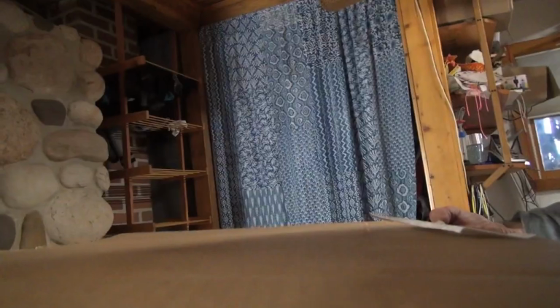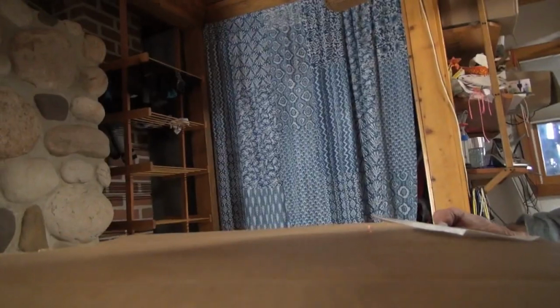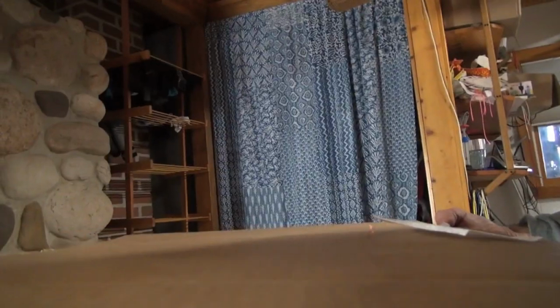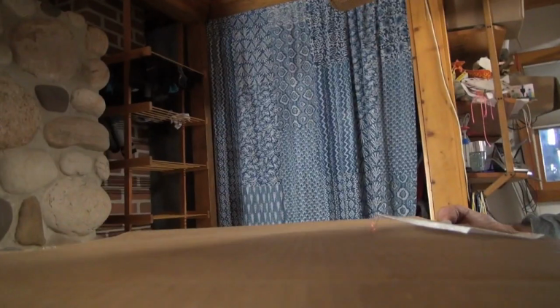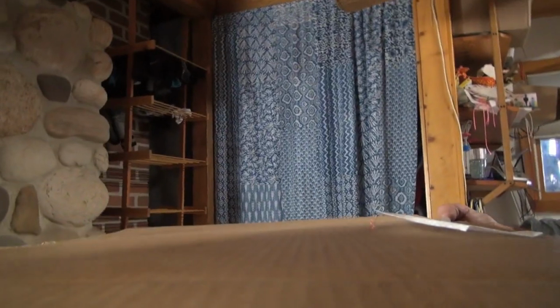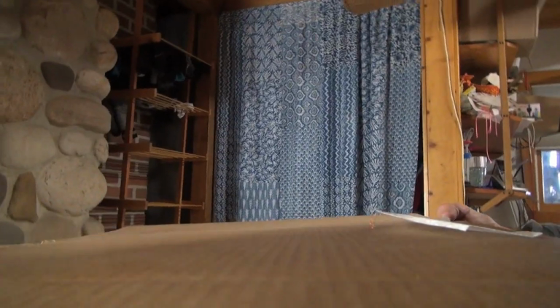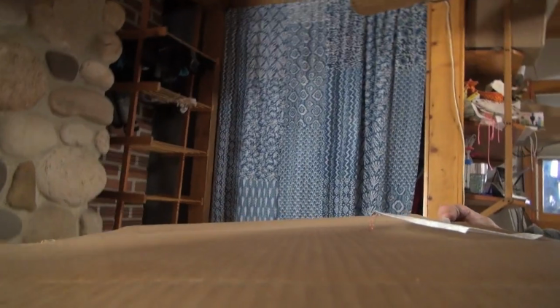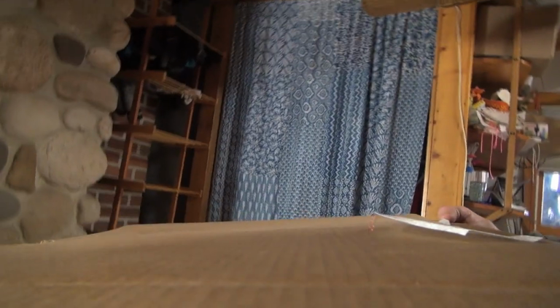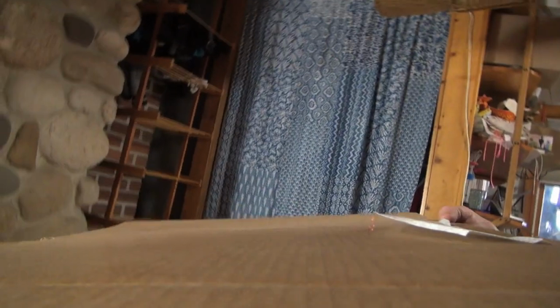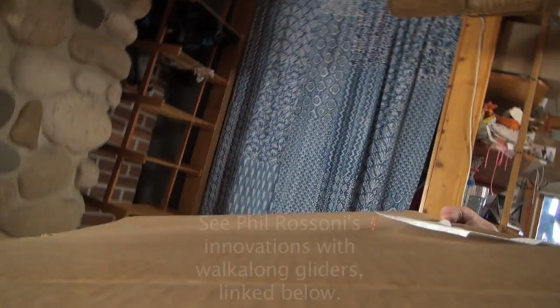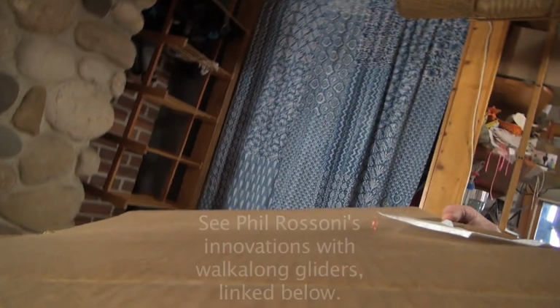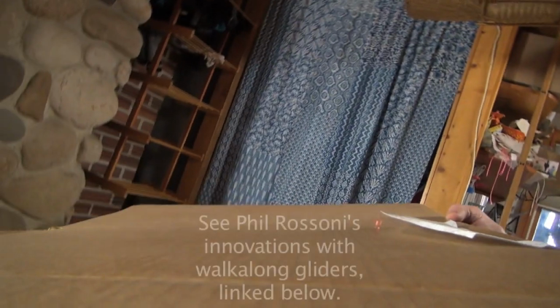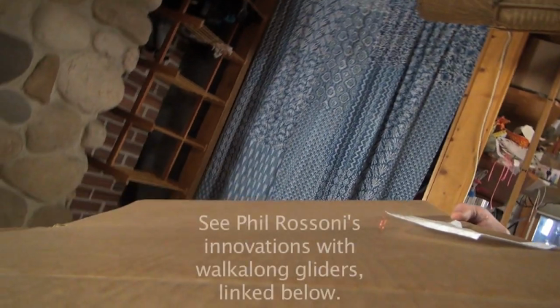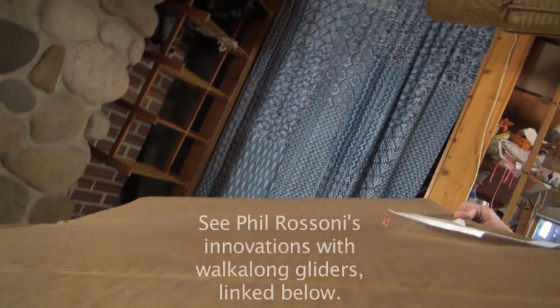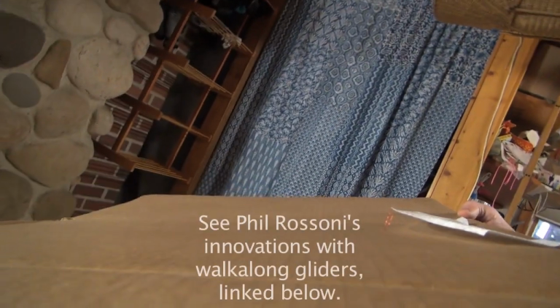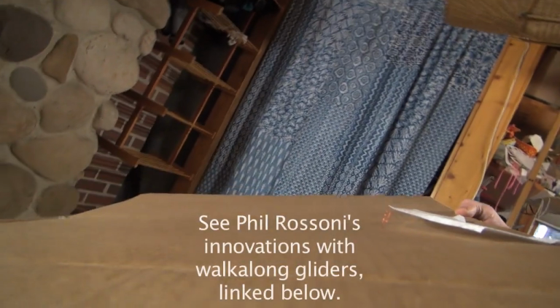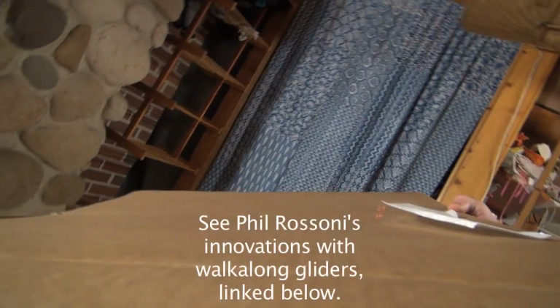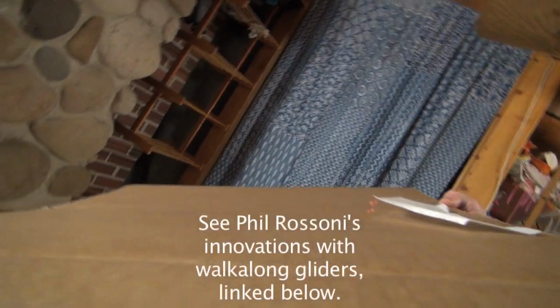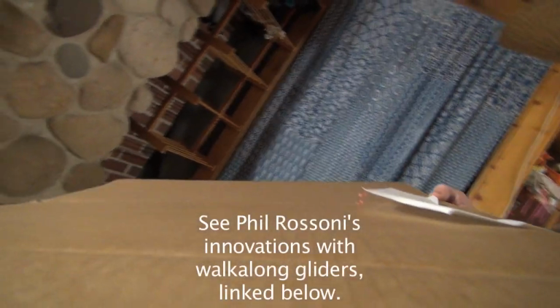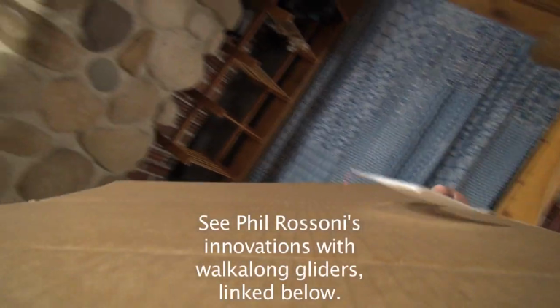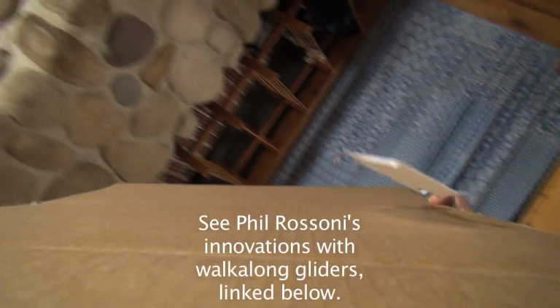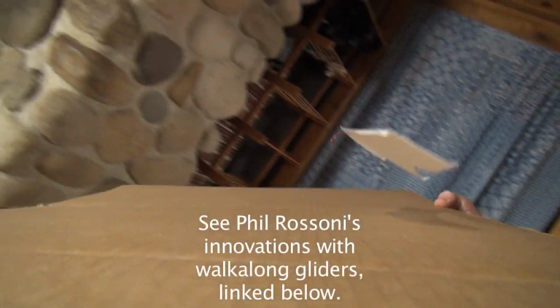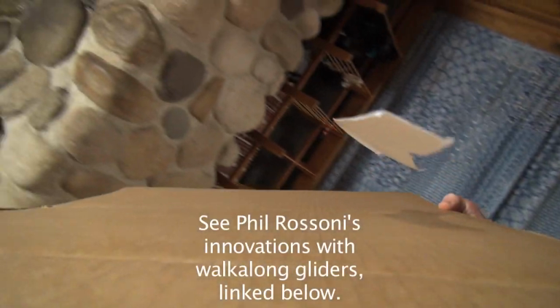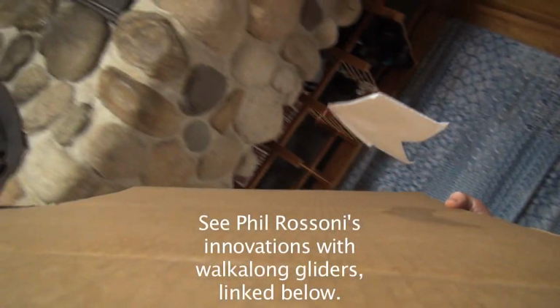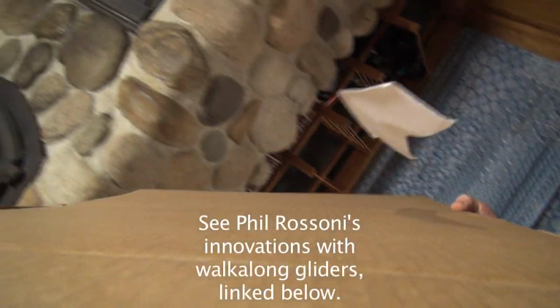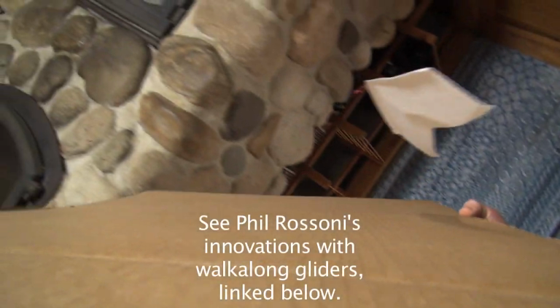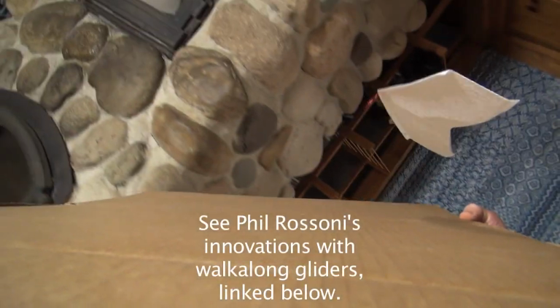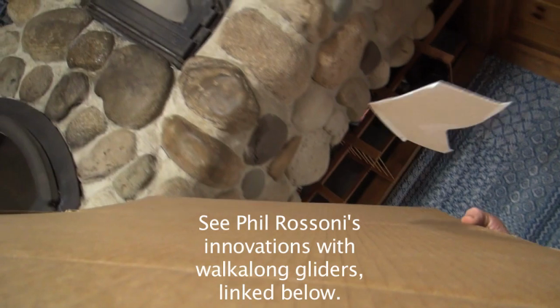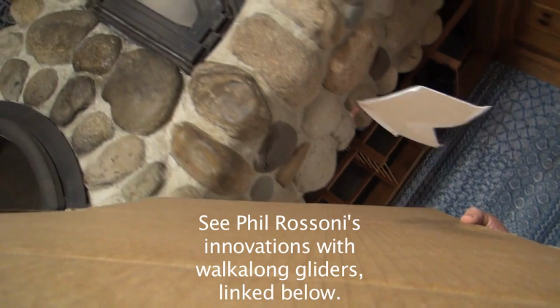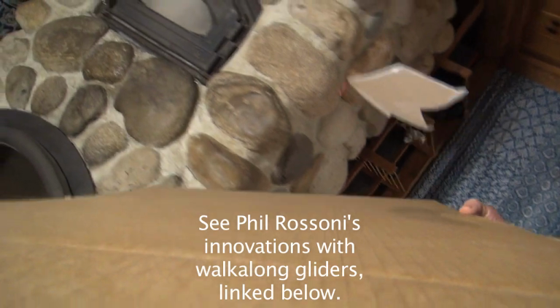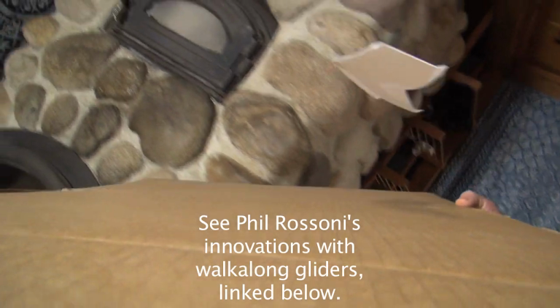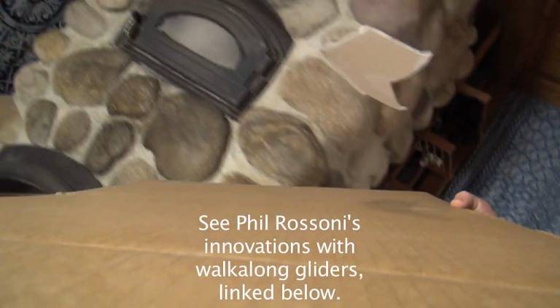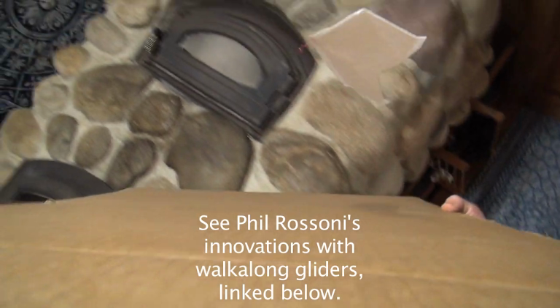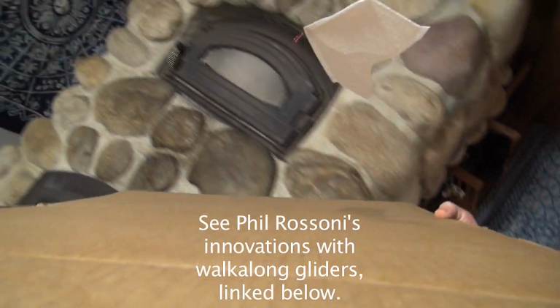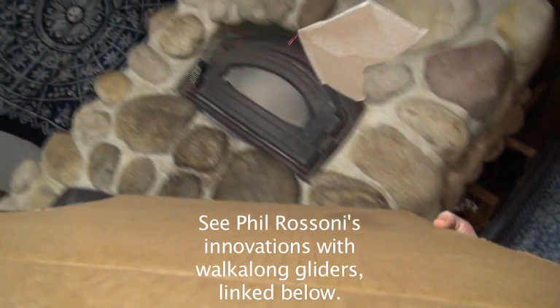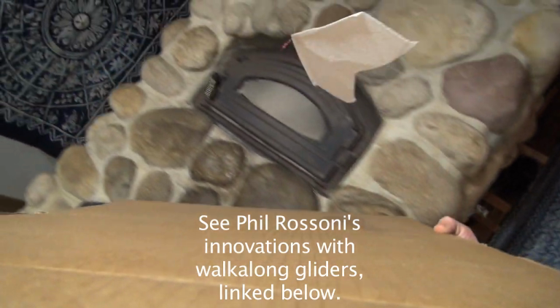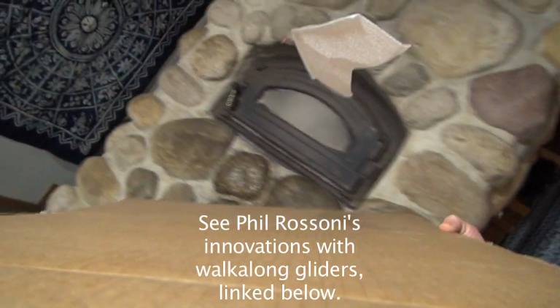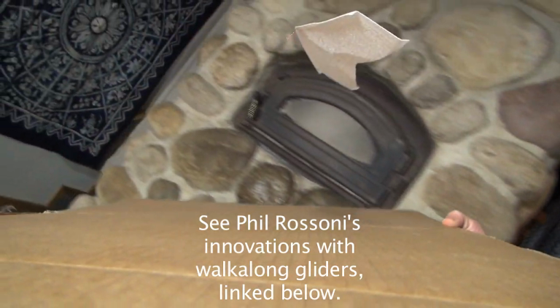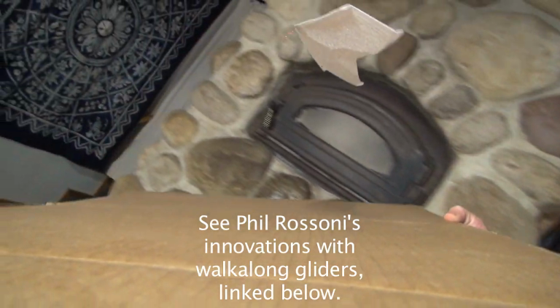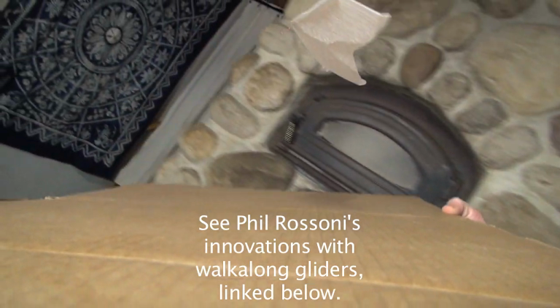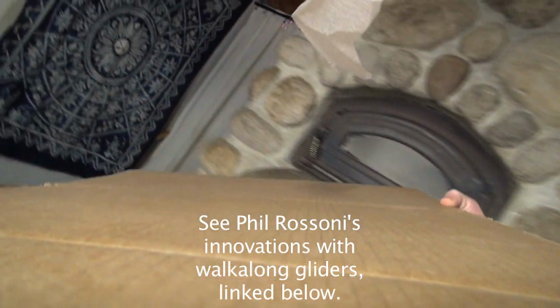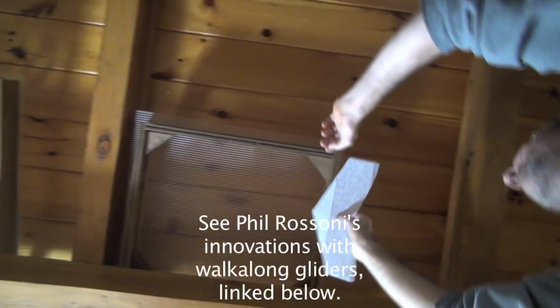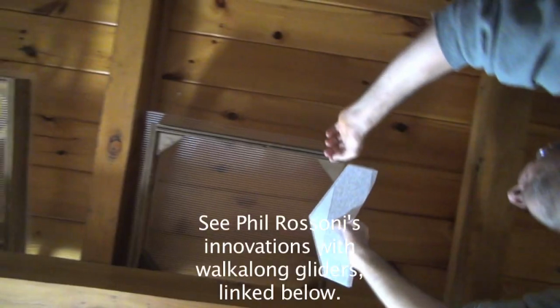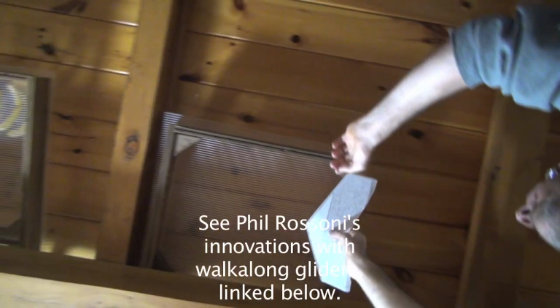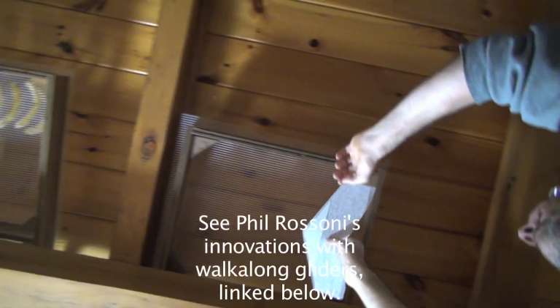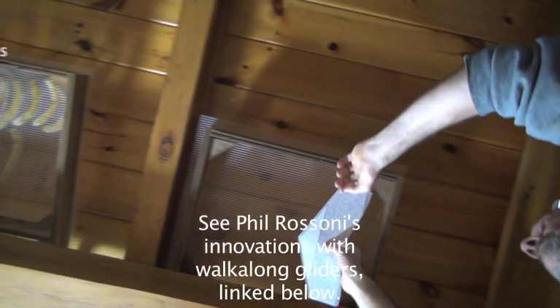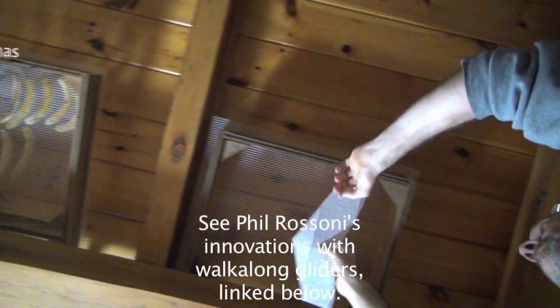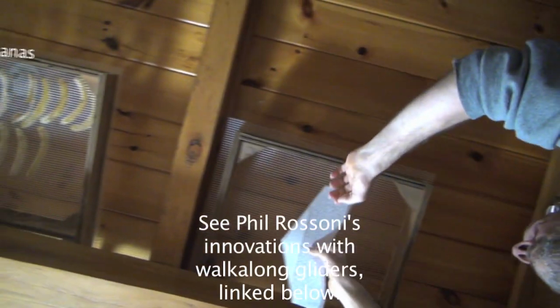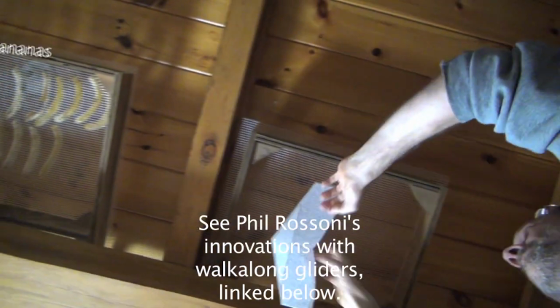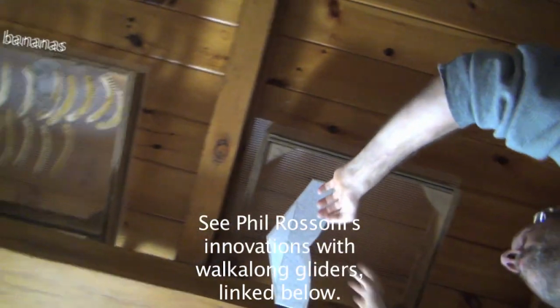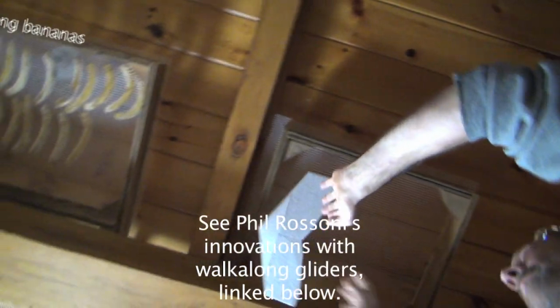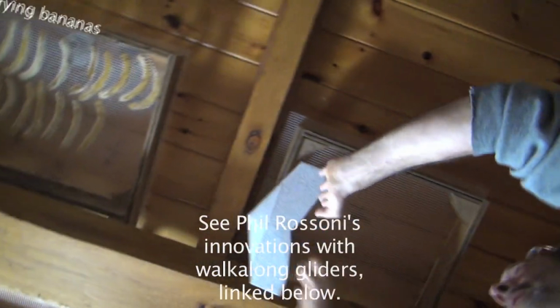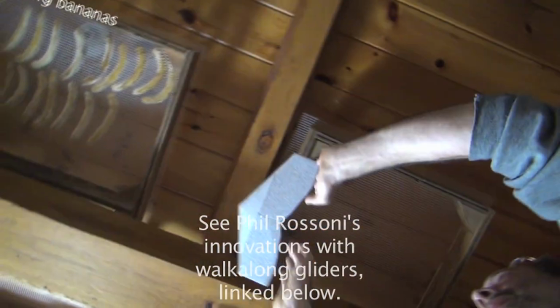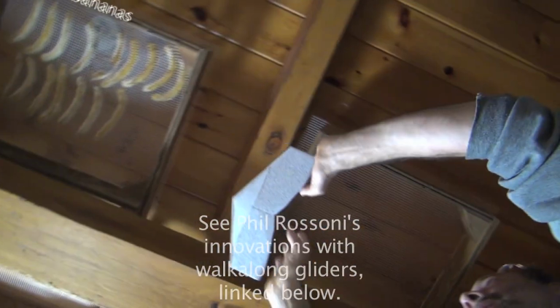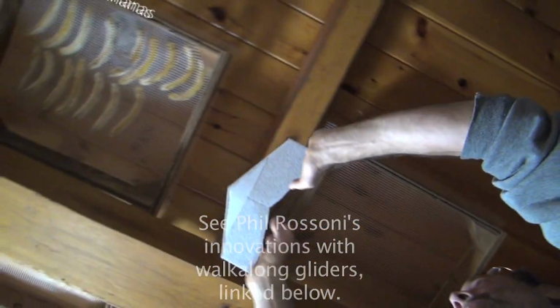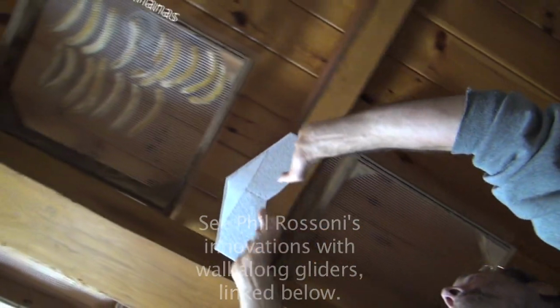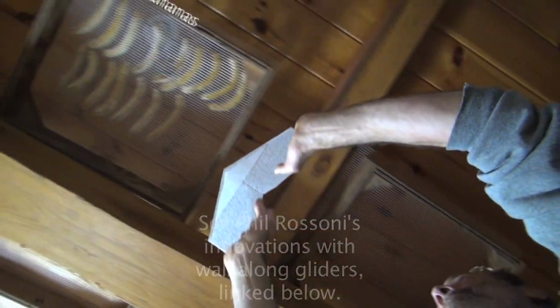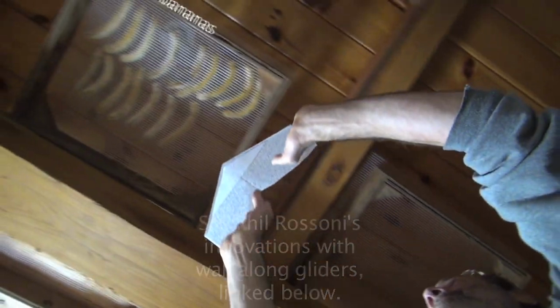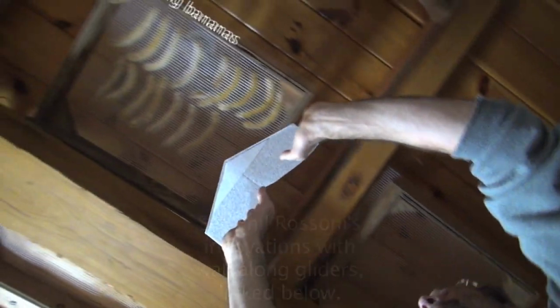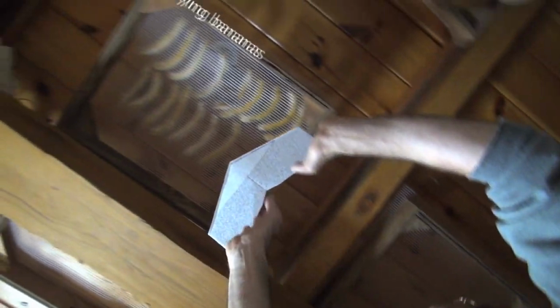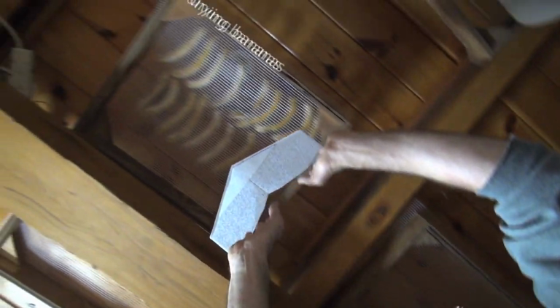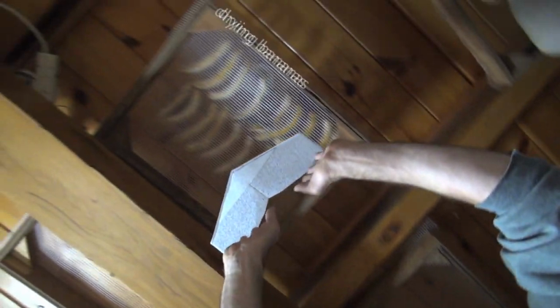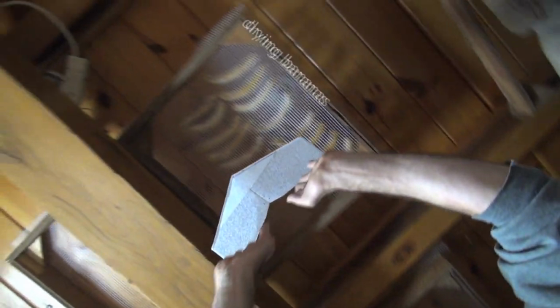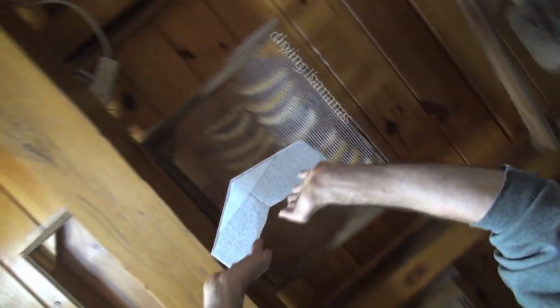Phil Rossoni has already submitted videos with cool perspective shots. I want to try some angle shots too.